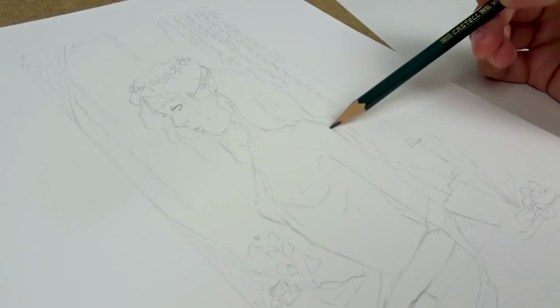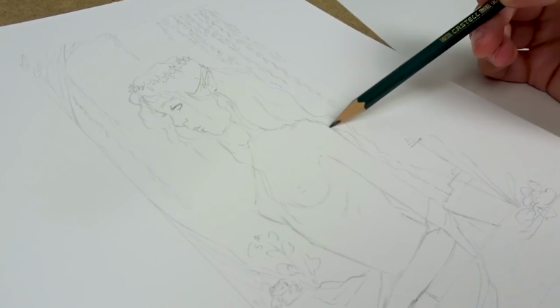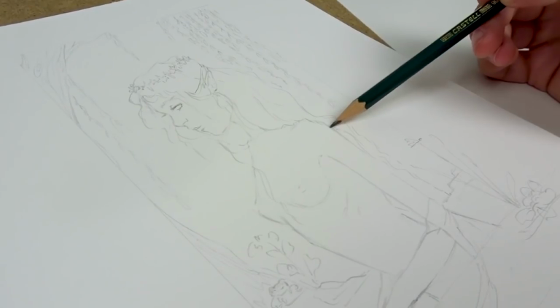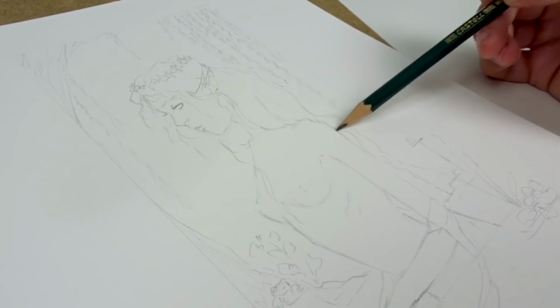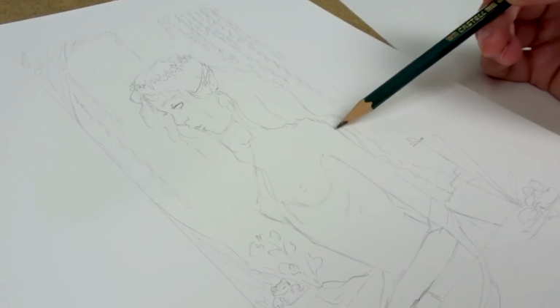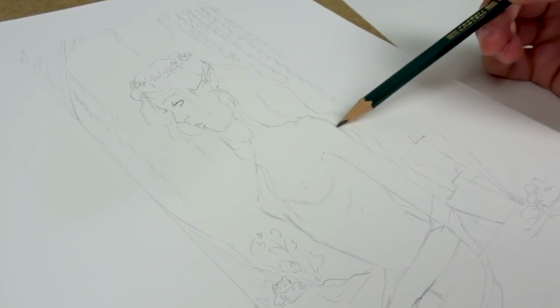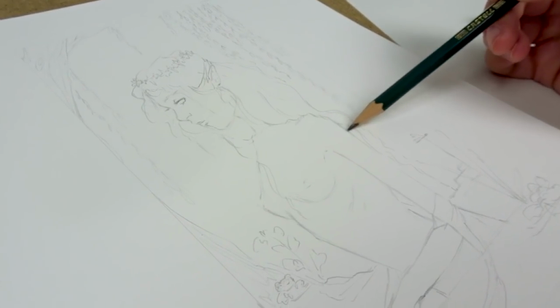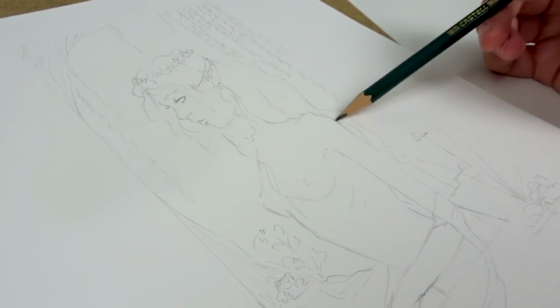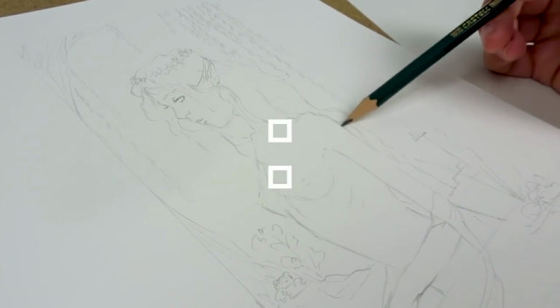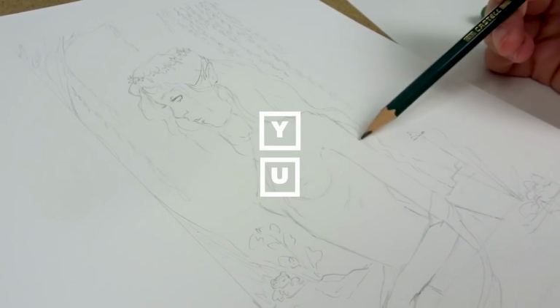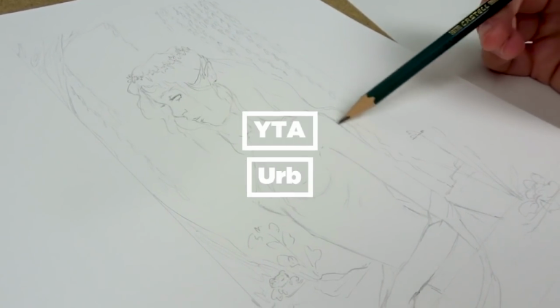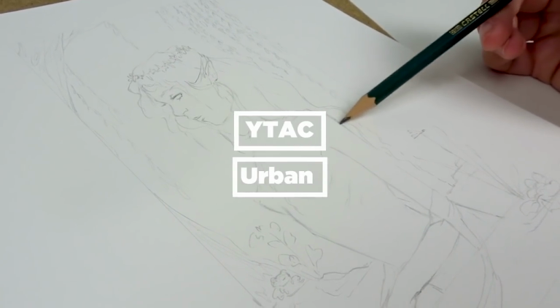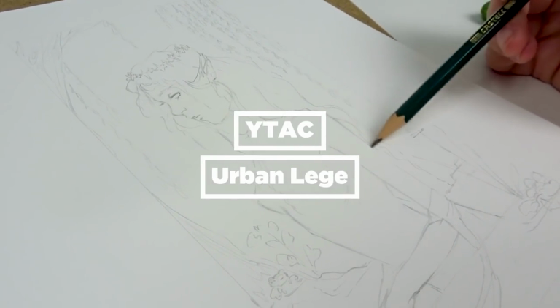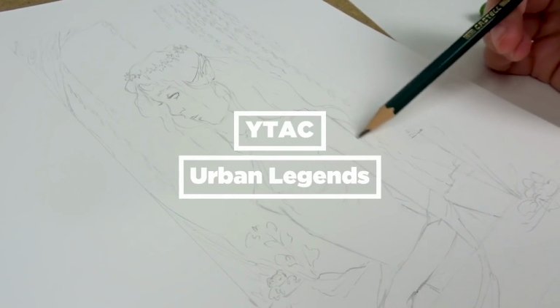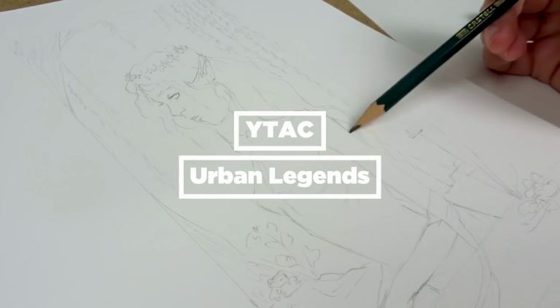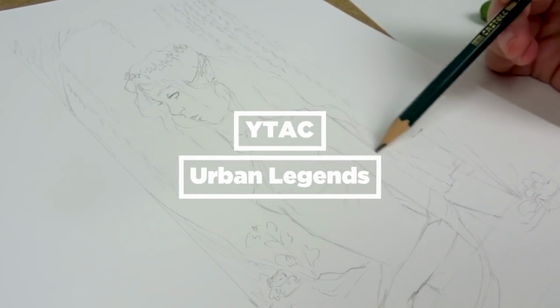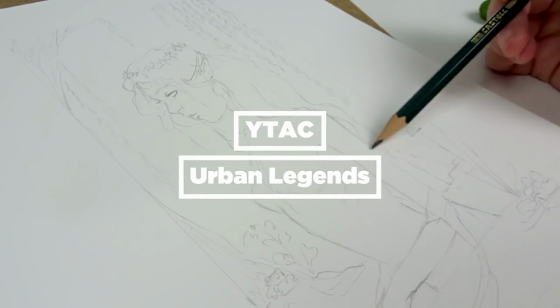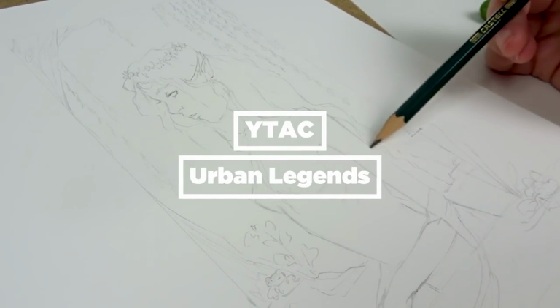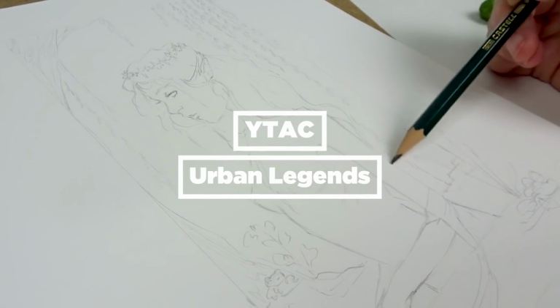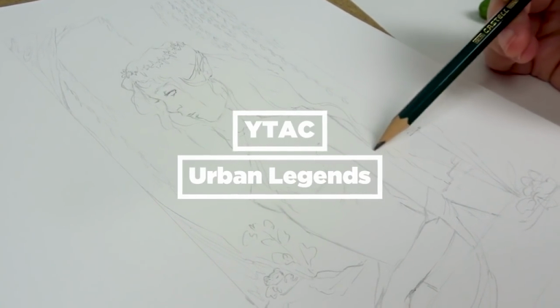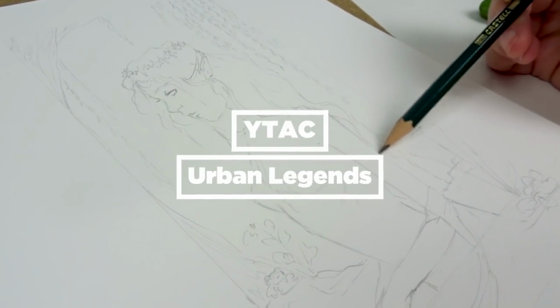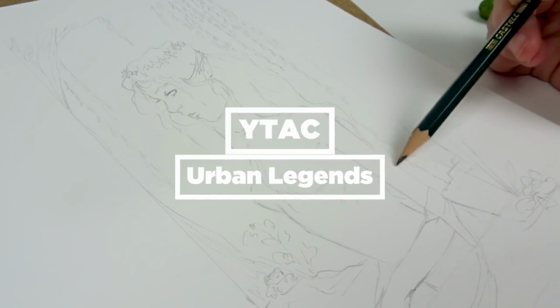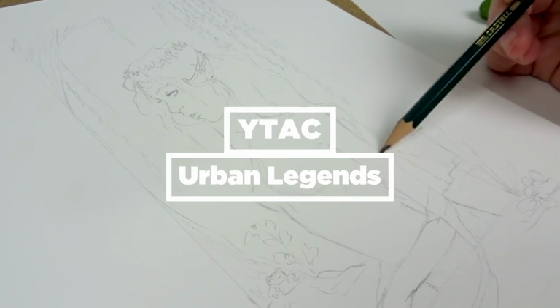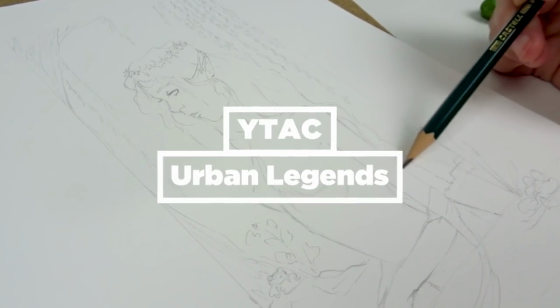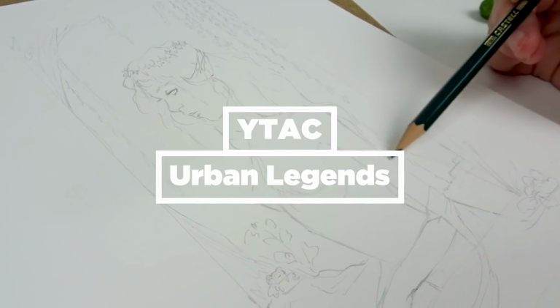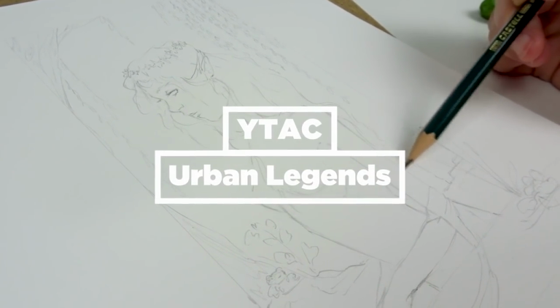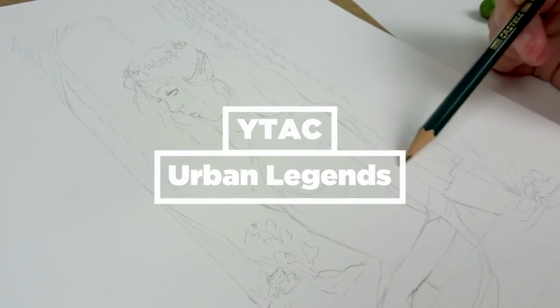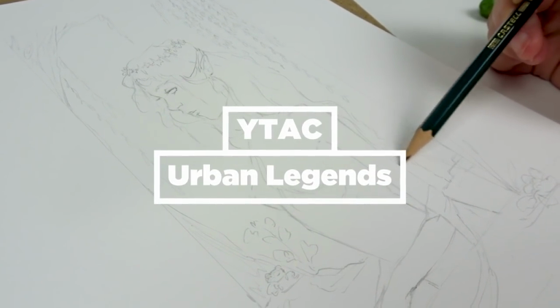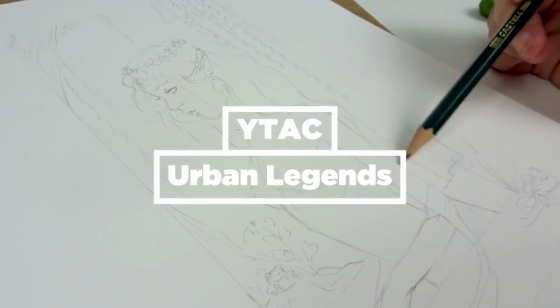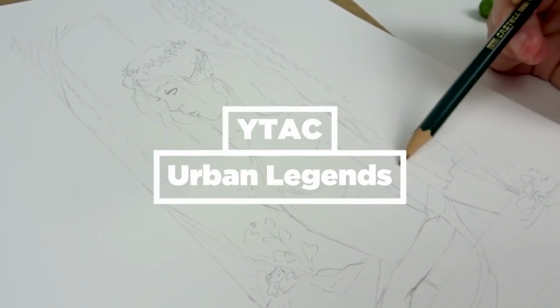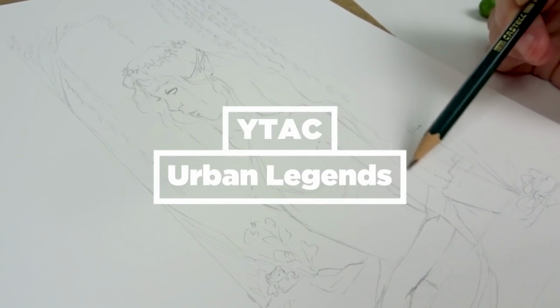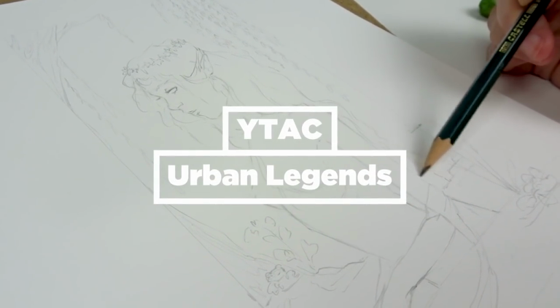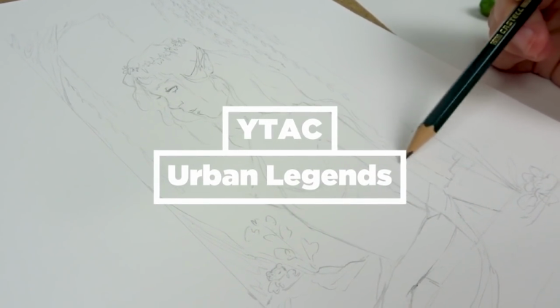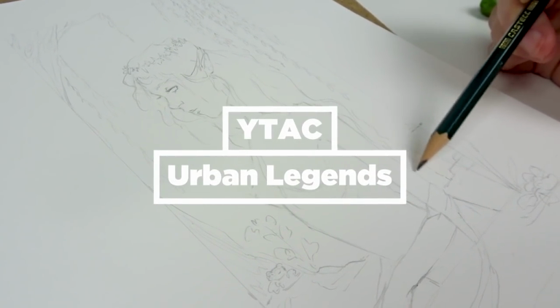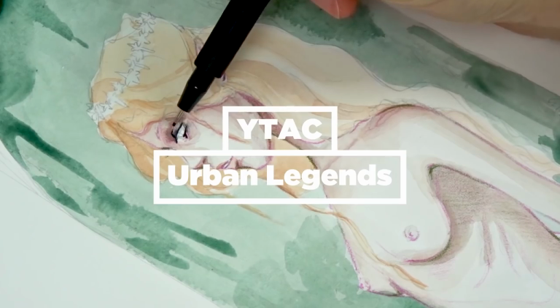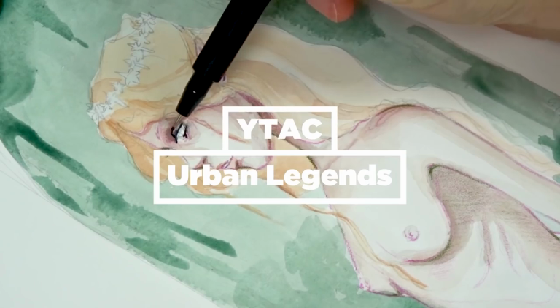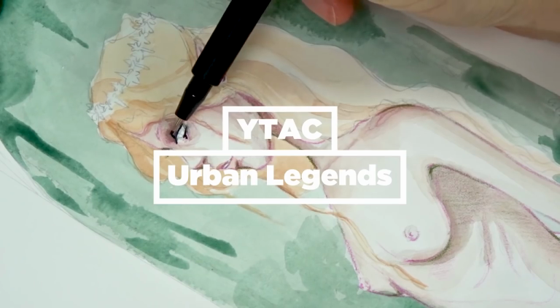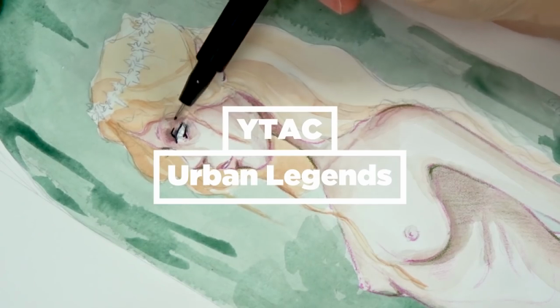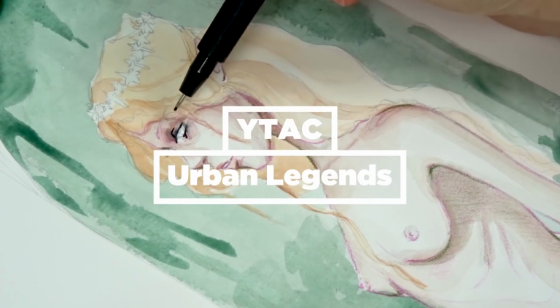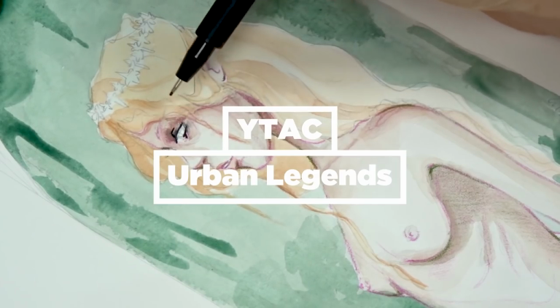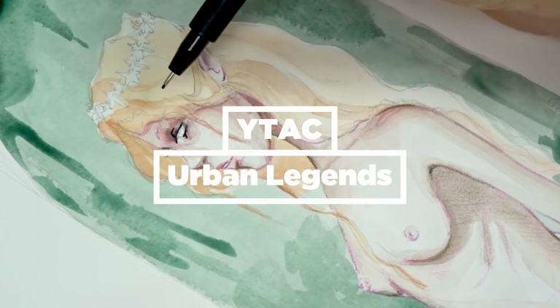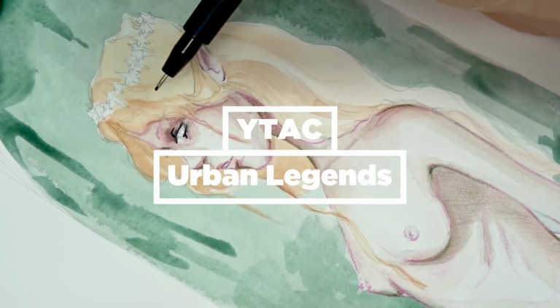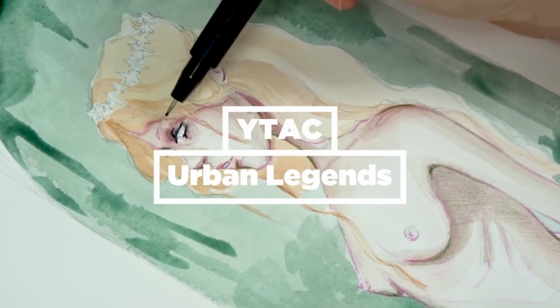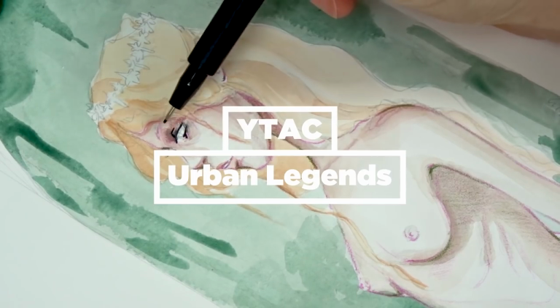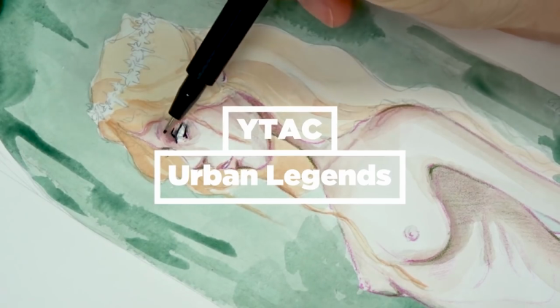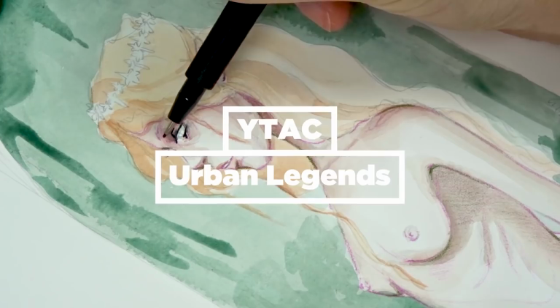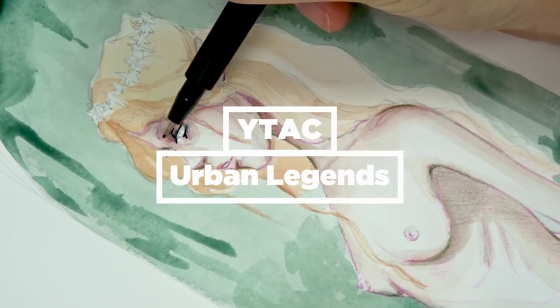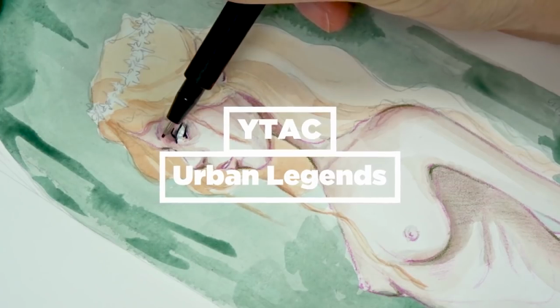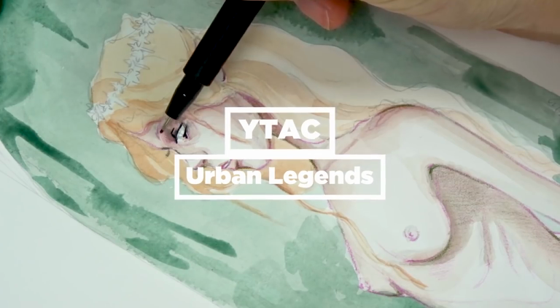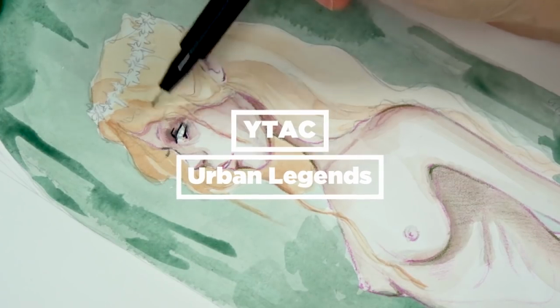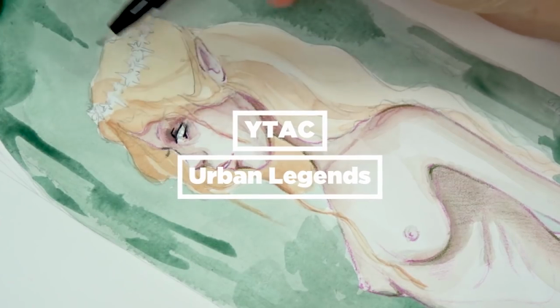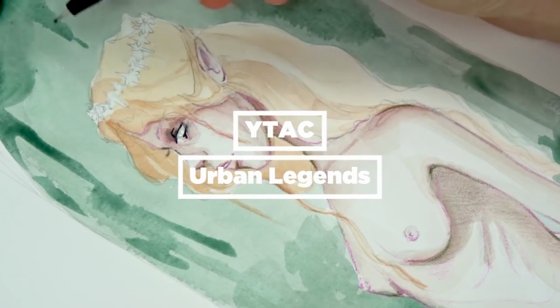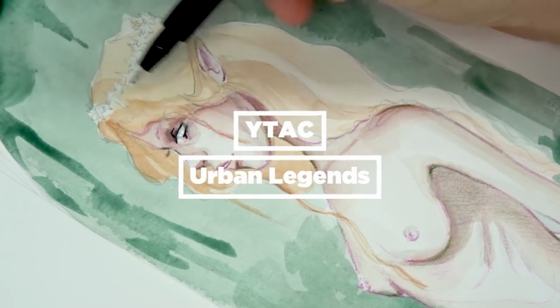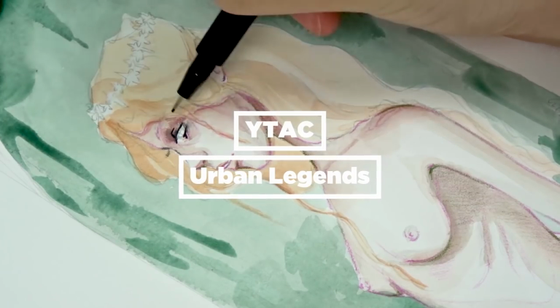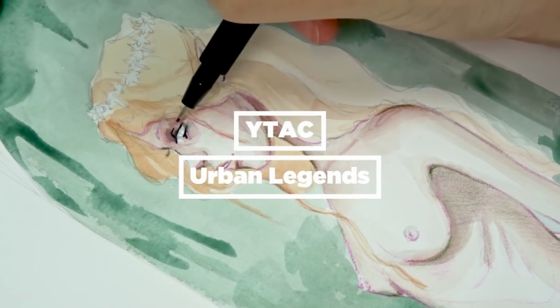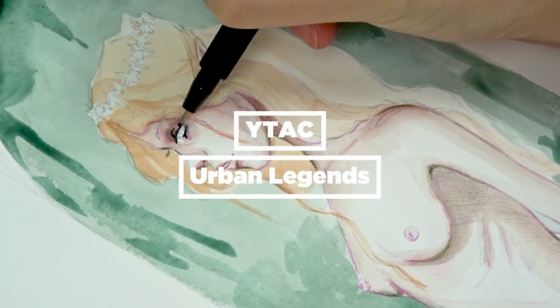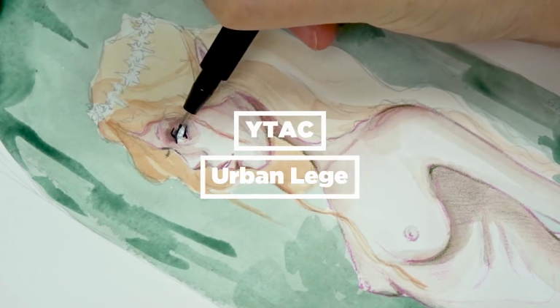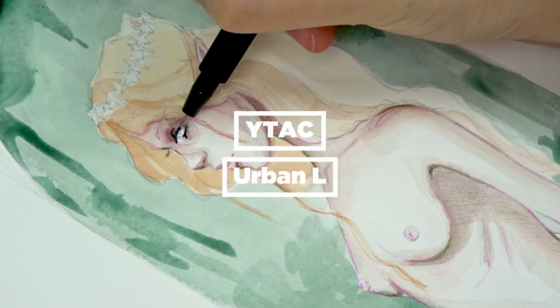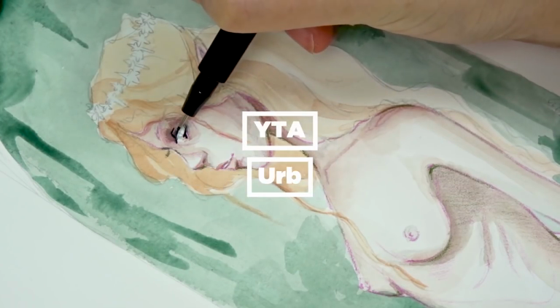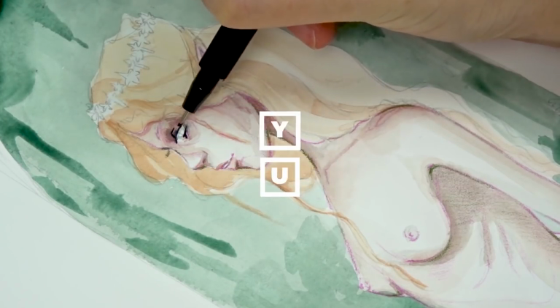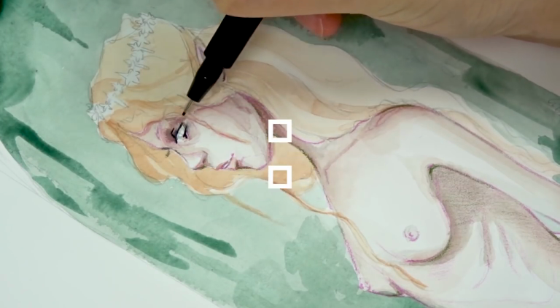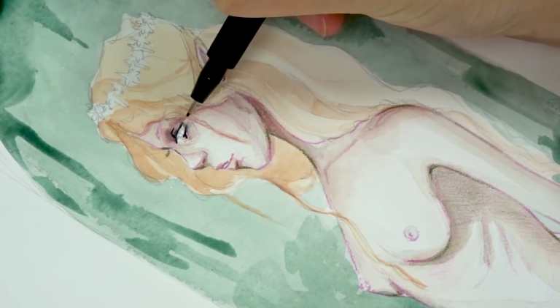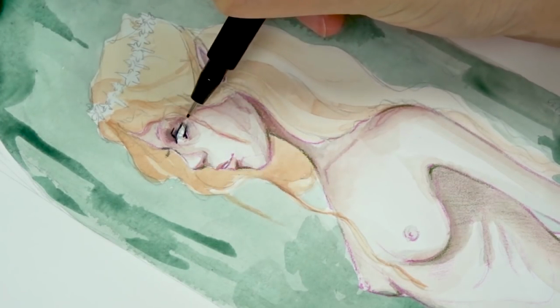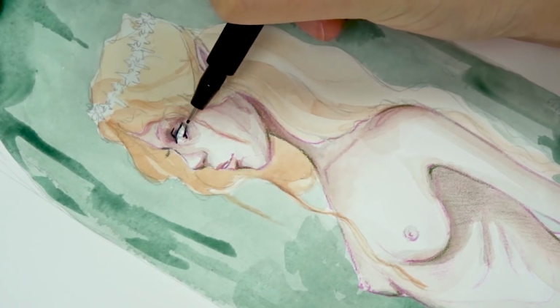Hello everyone! Welcome back to my channel. I am Brushes and Bunnies and in this video we're going to be doing the YouTube Artist Collective Urban Legend theme.